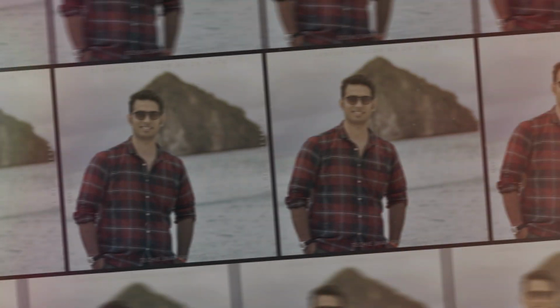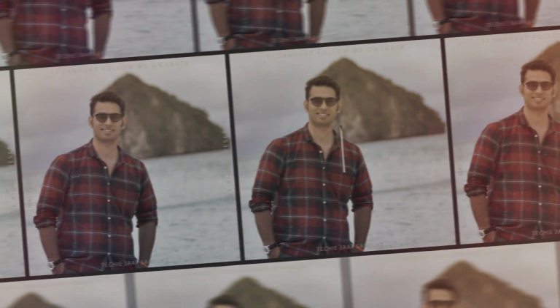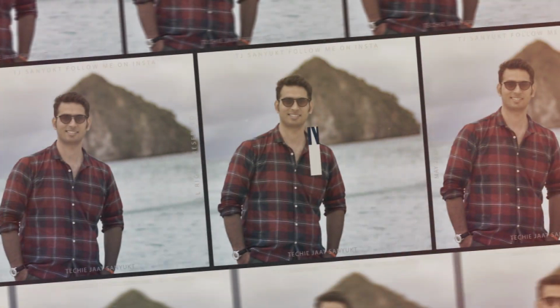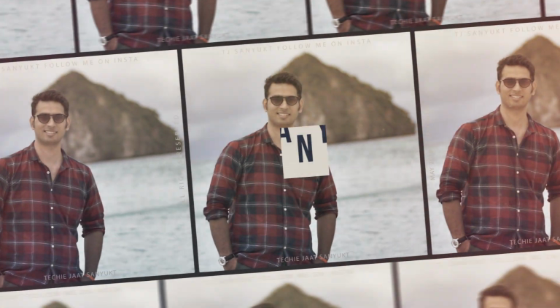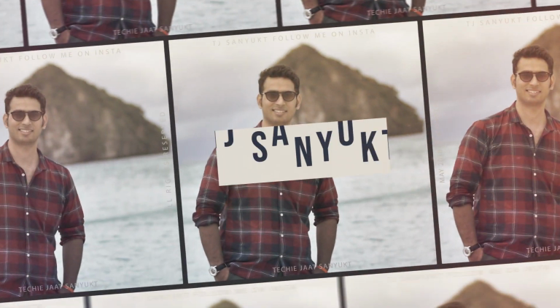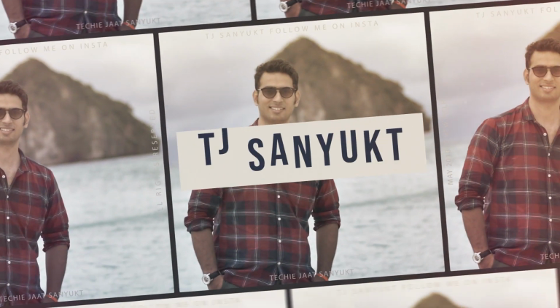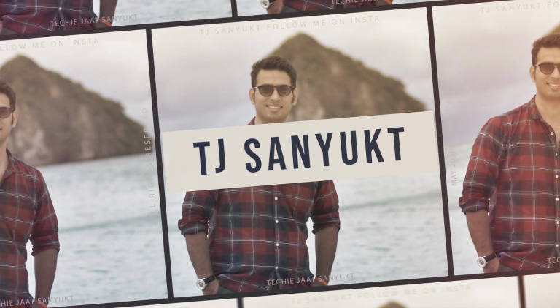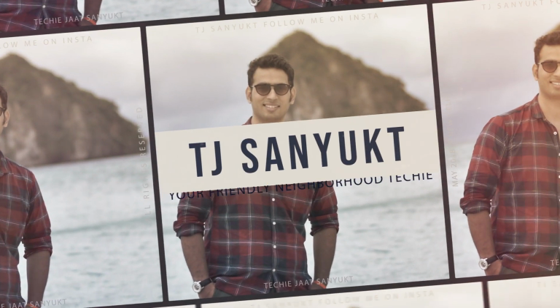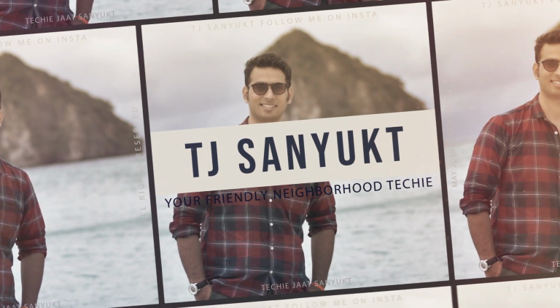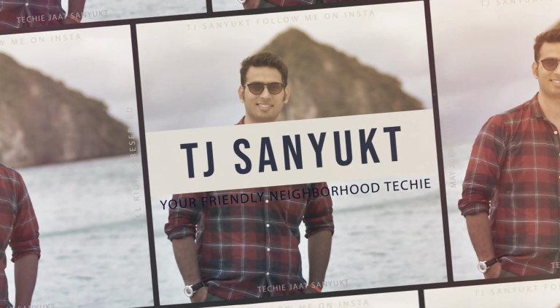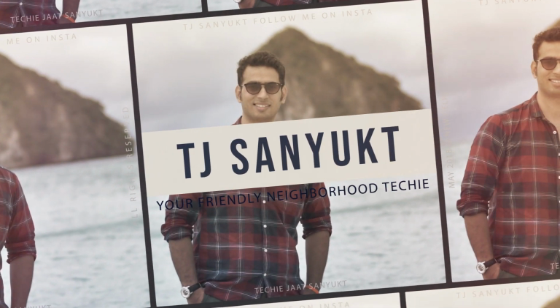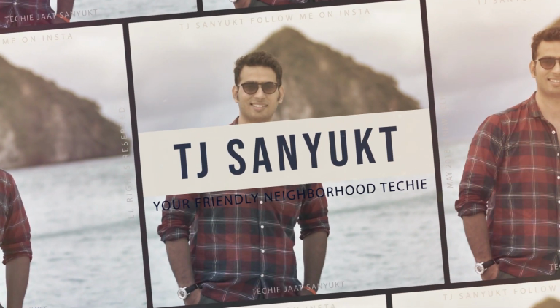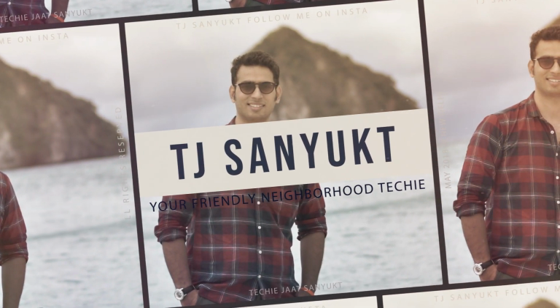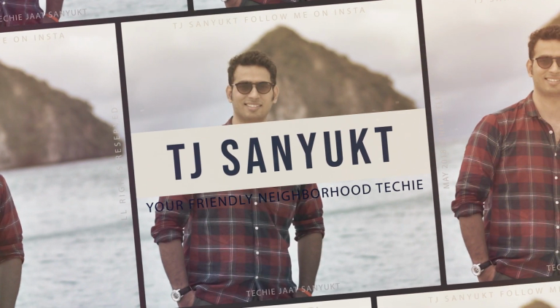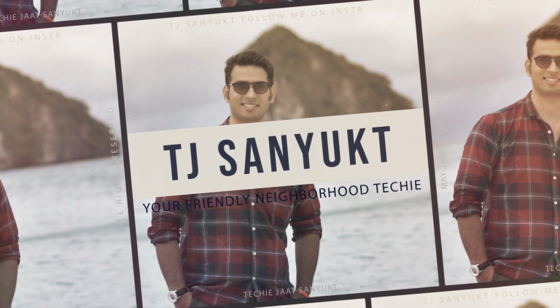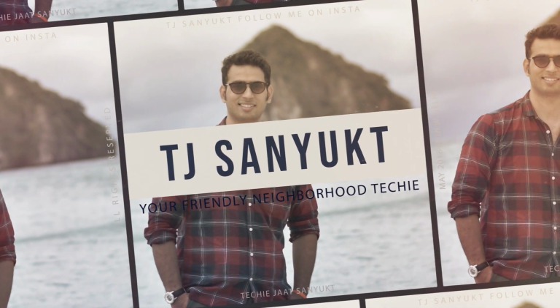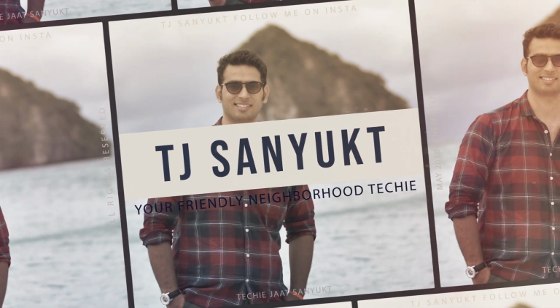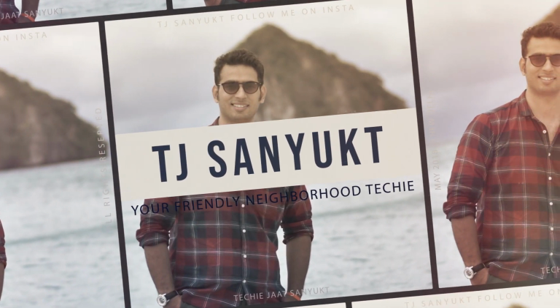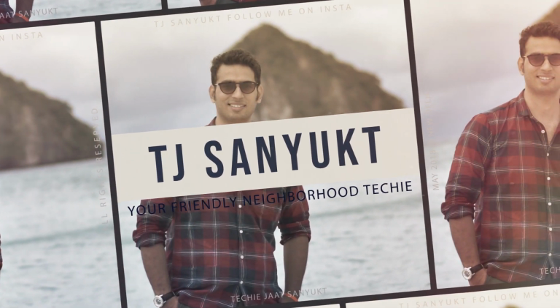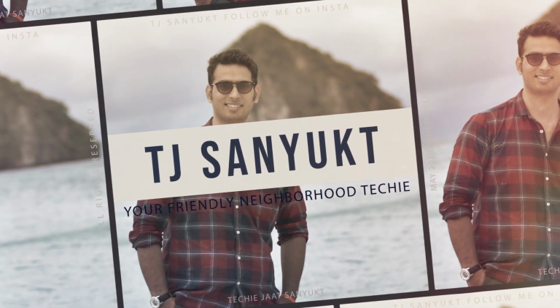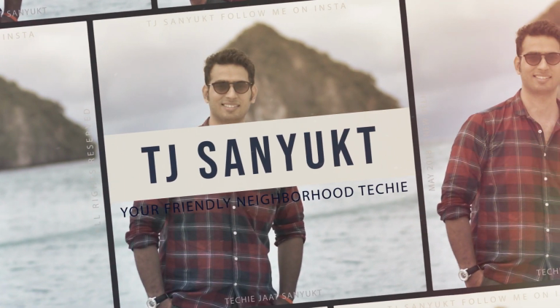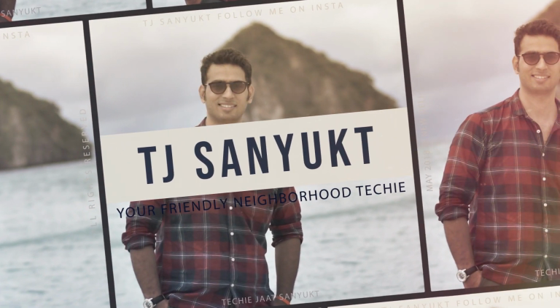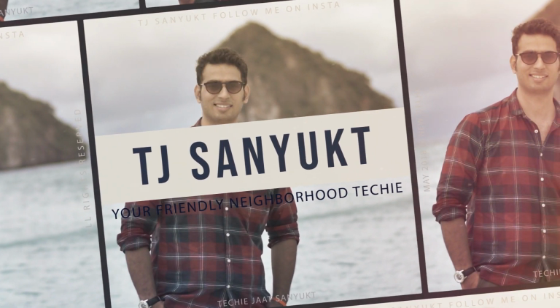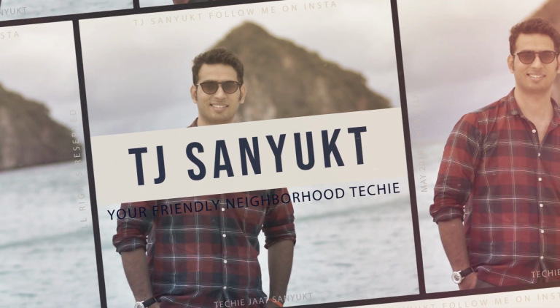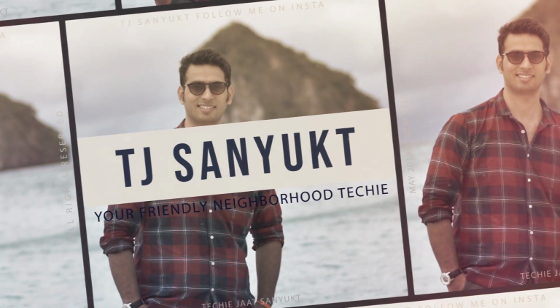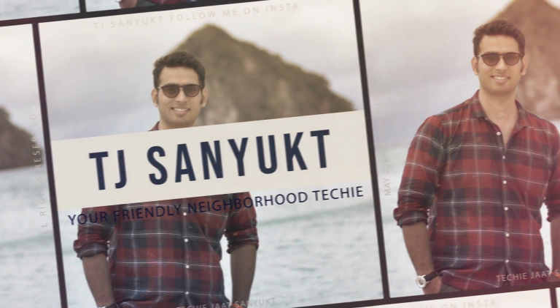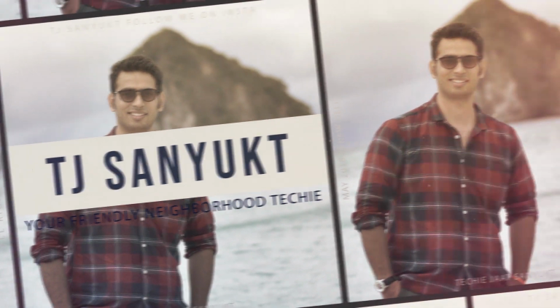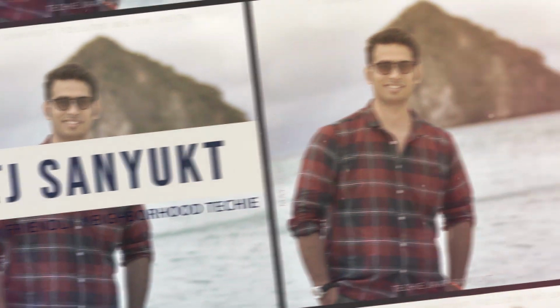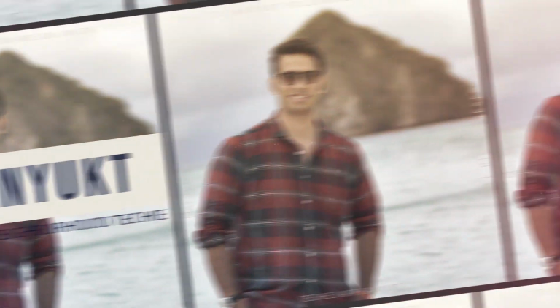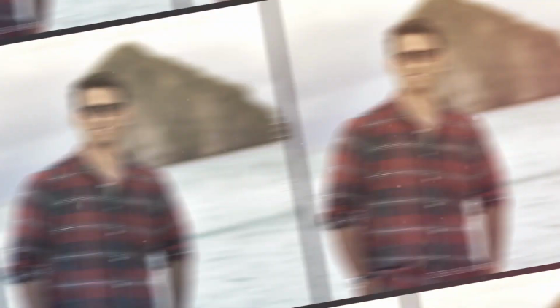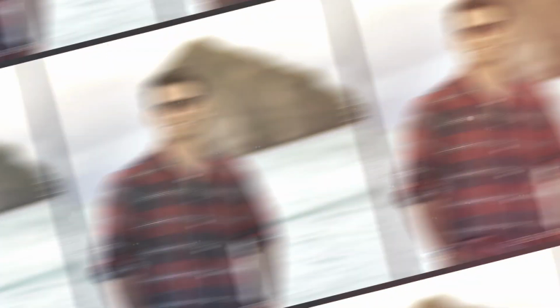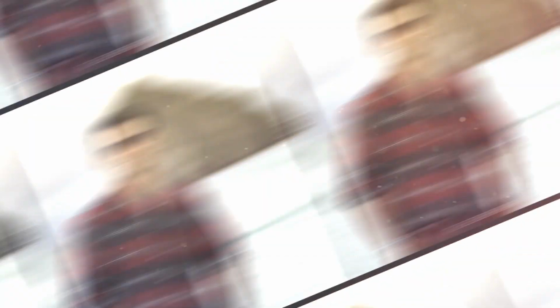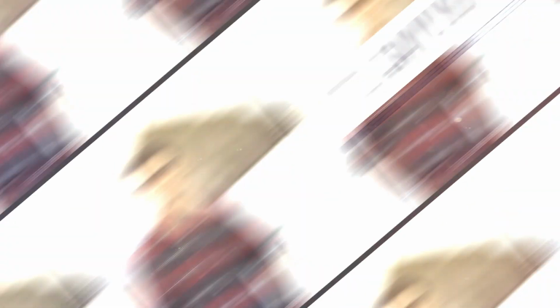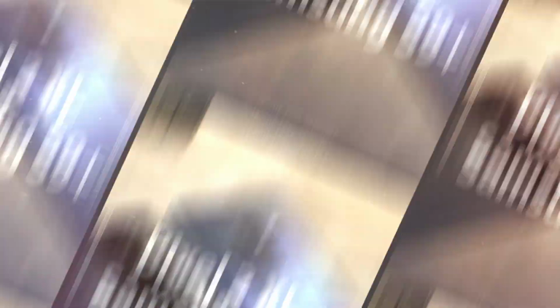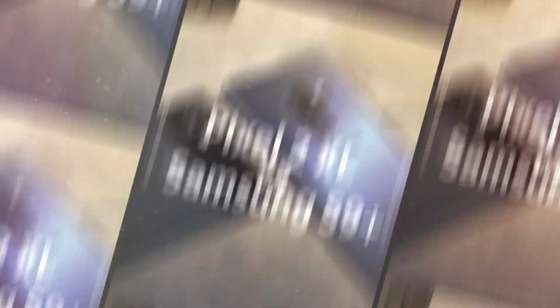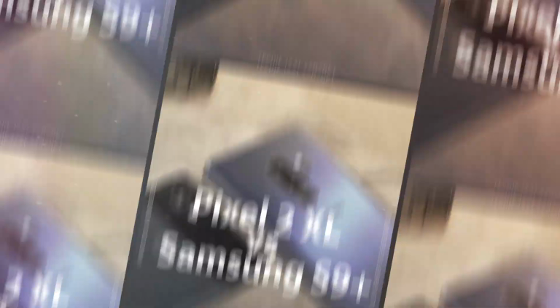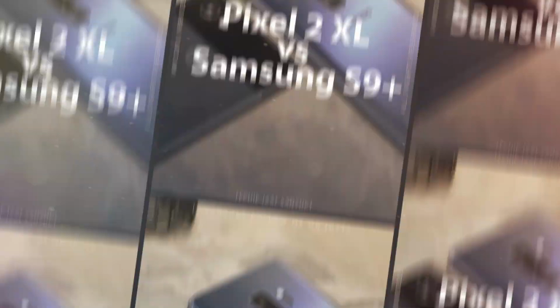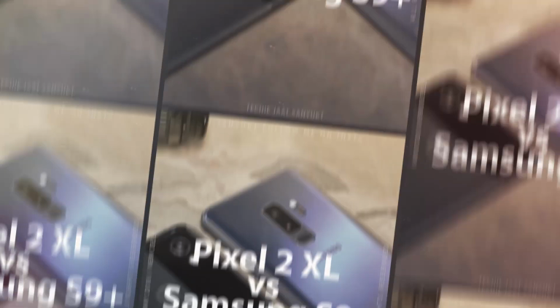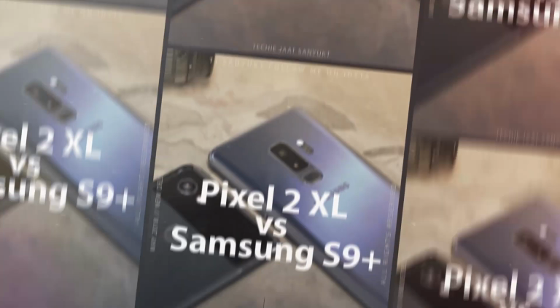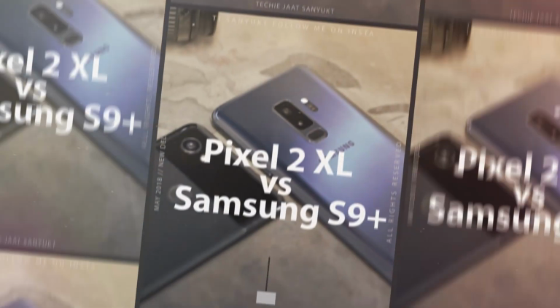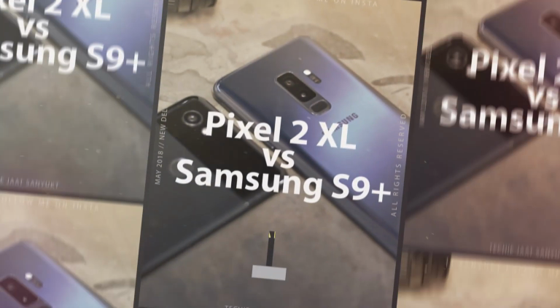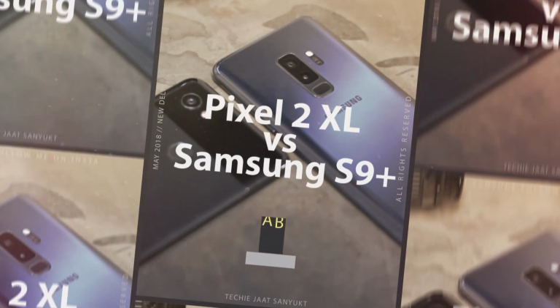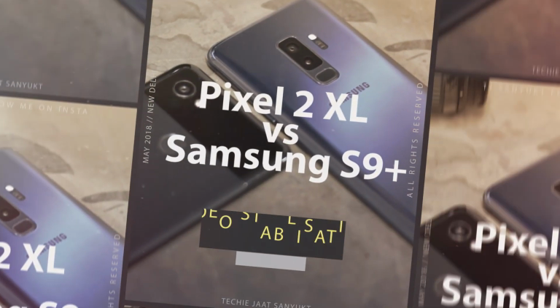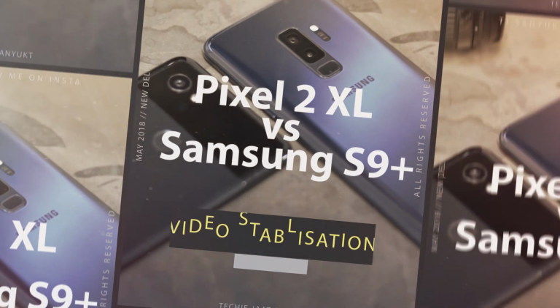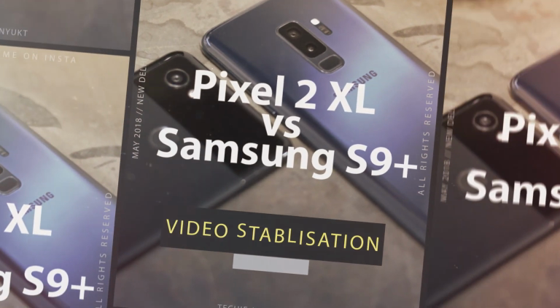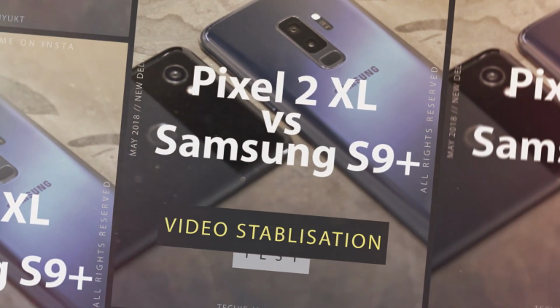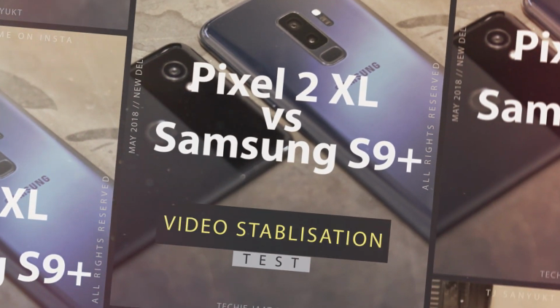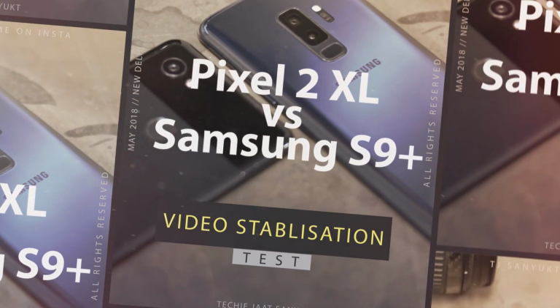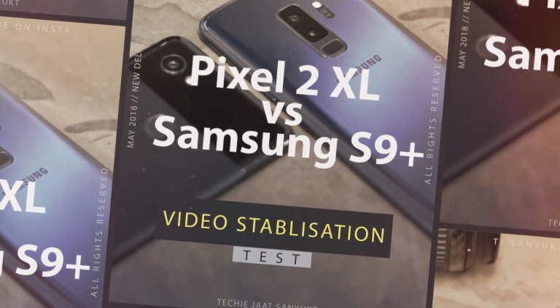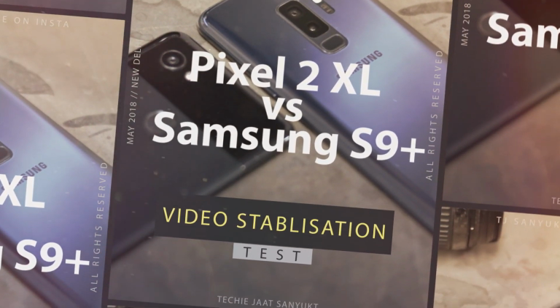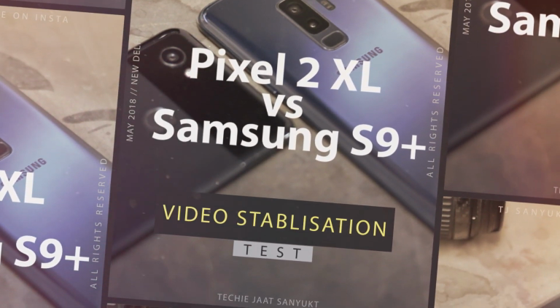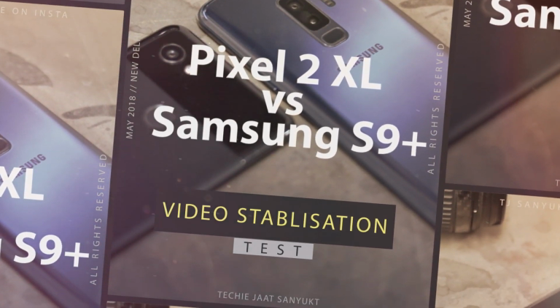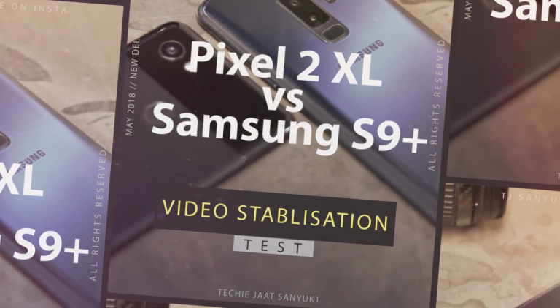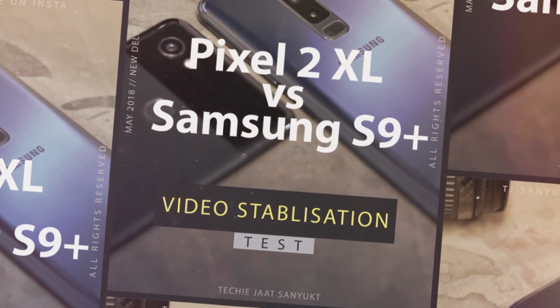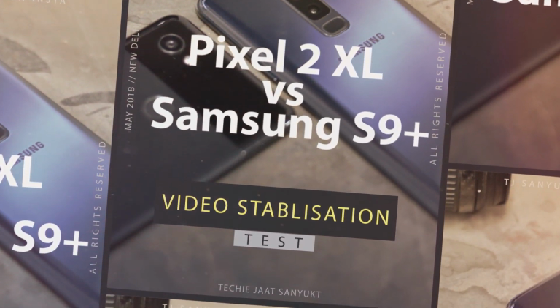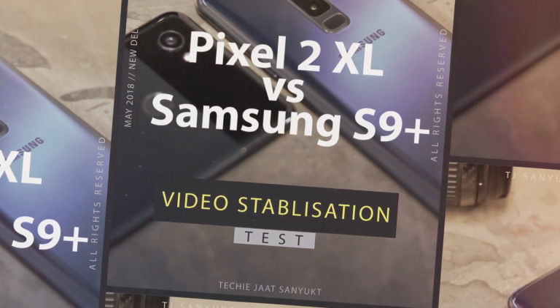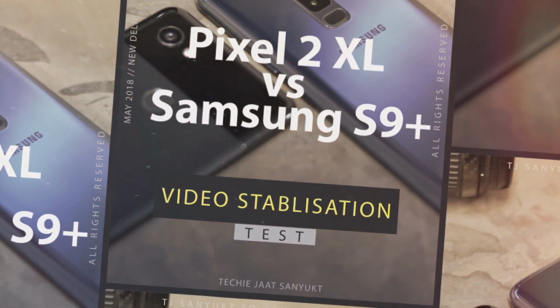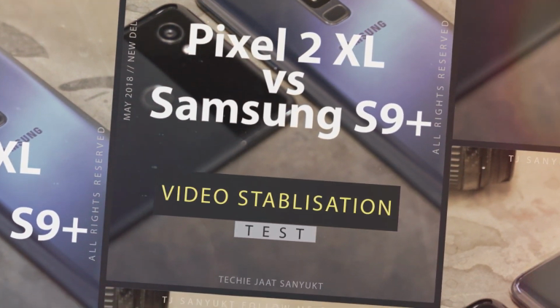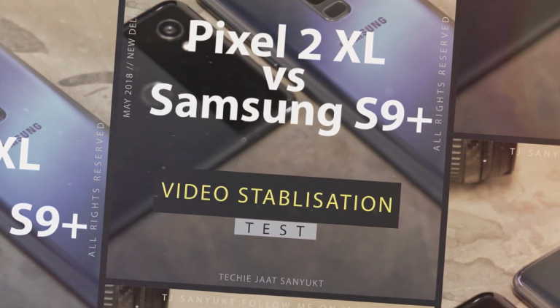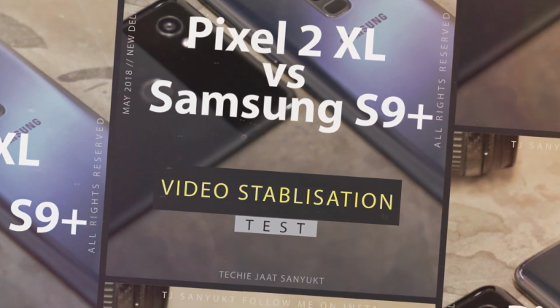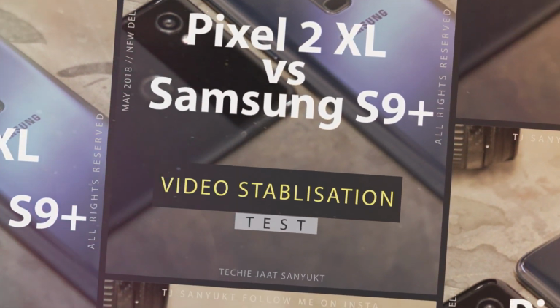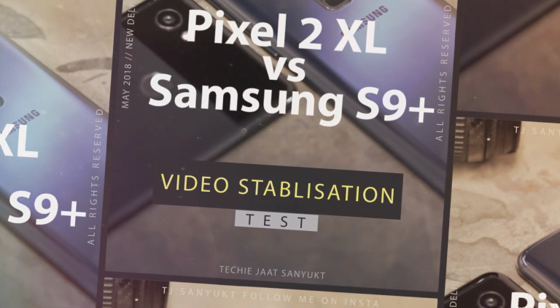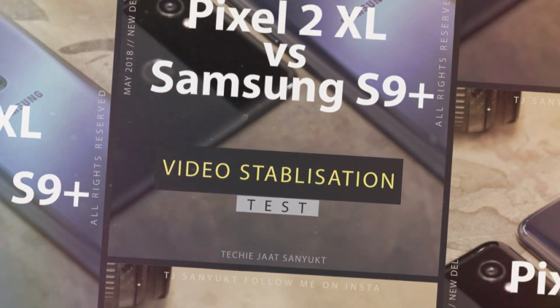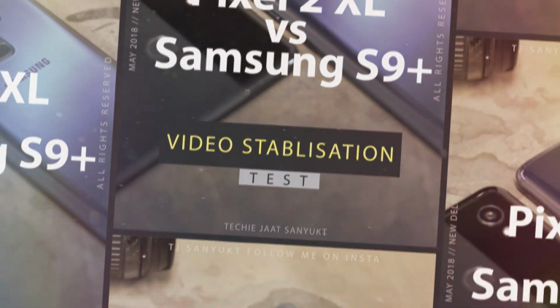What's up guys, this is TechieChargeSims and today I am doing a video stabilization test between S9 Plus and Google Pixel XL2.